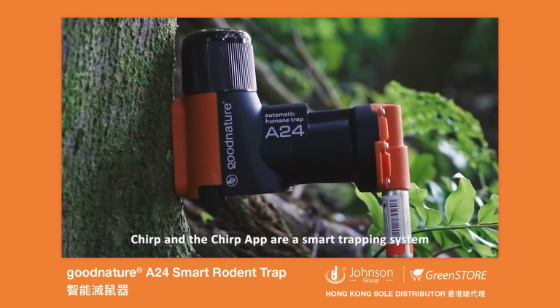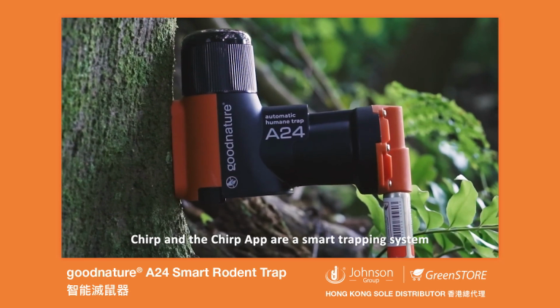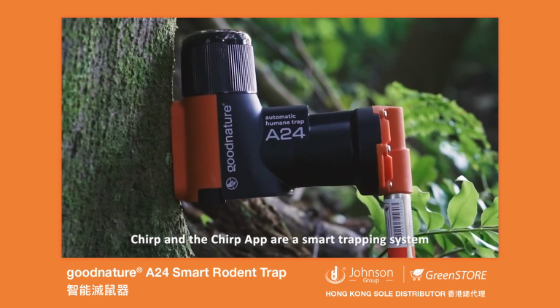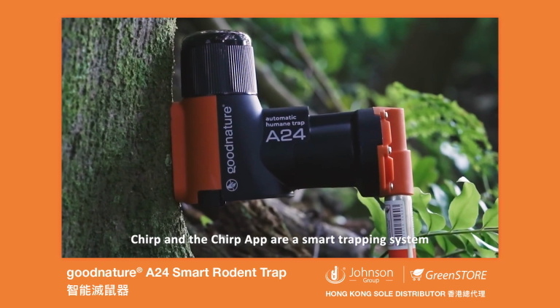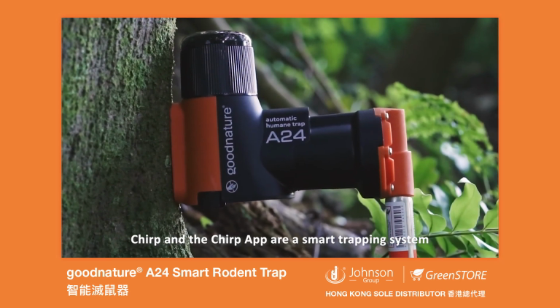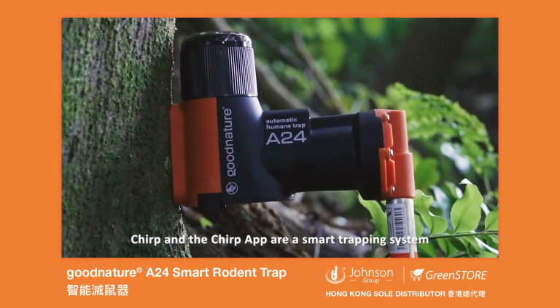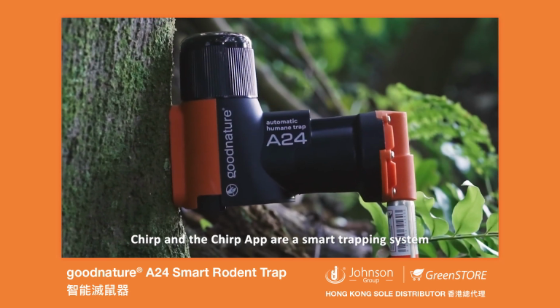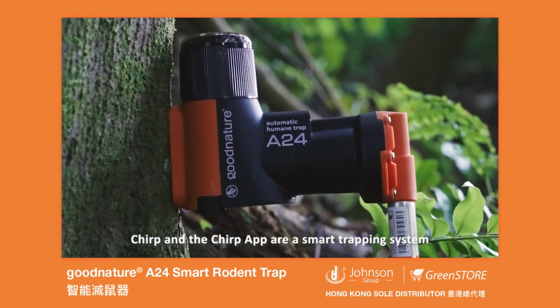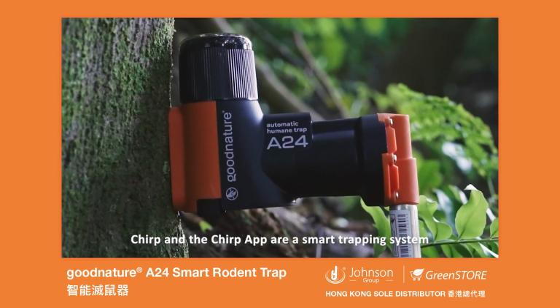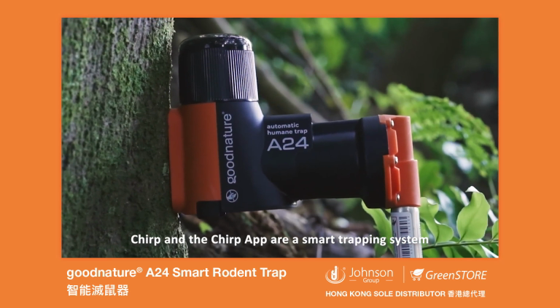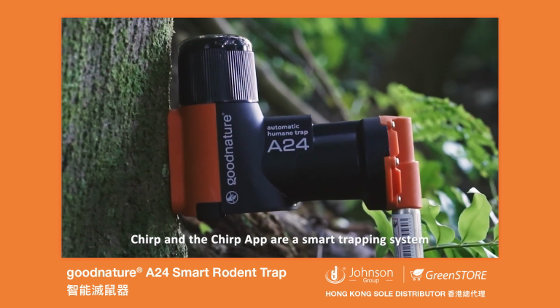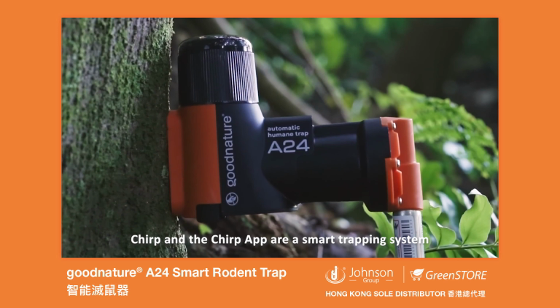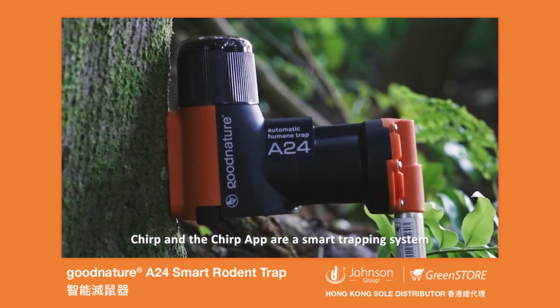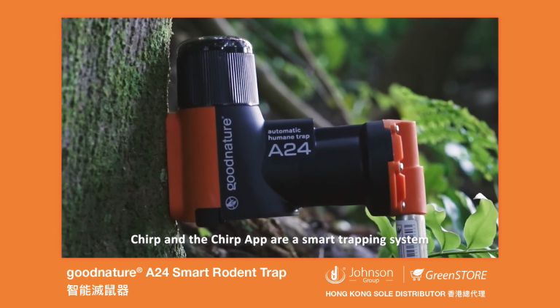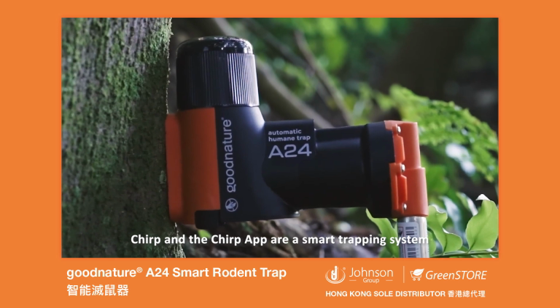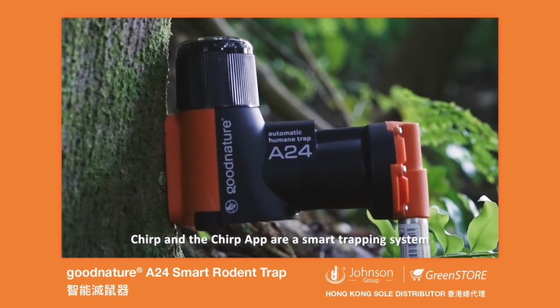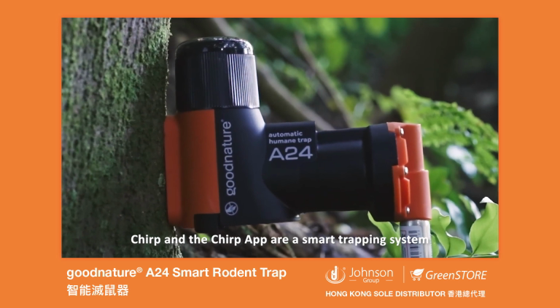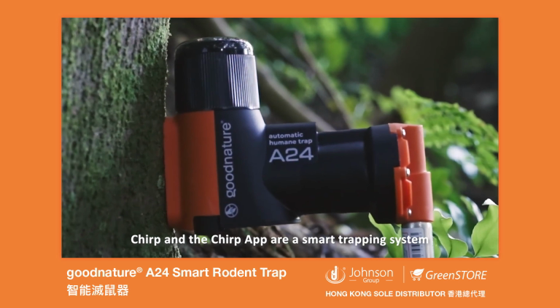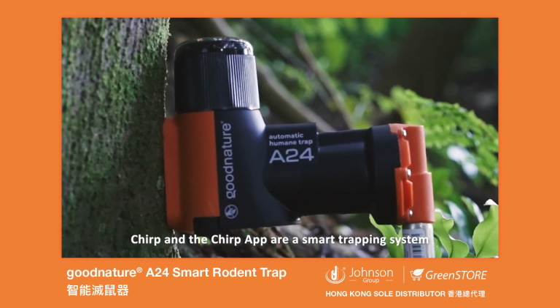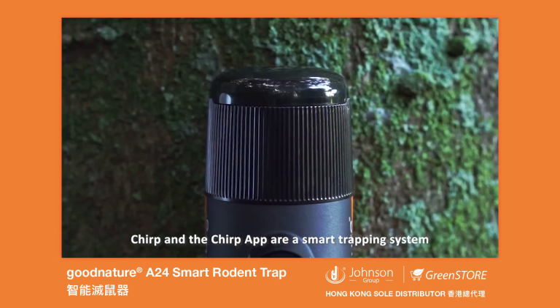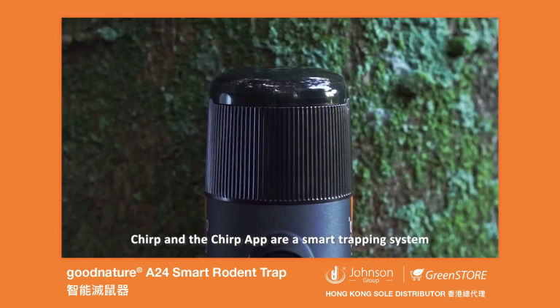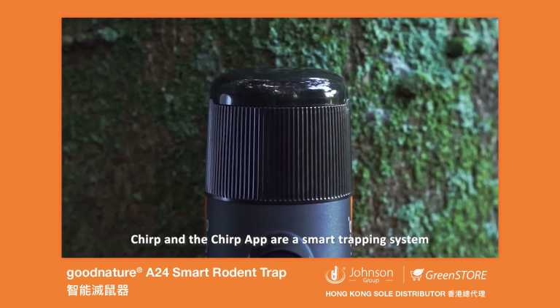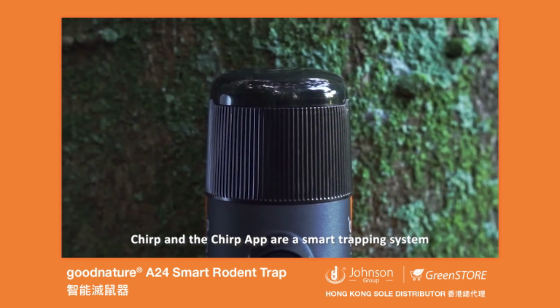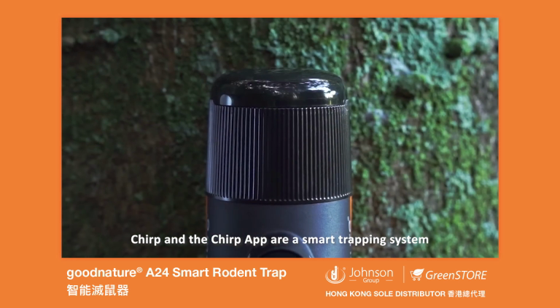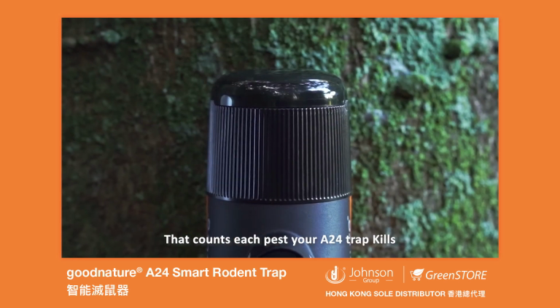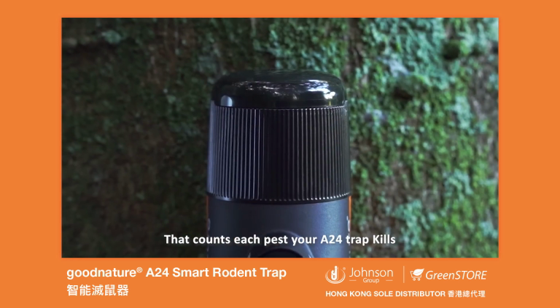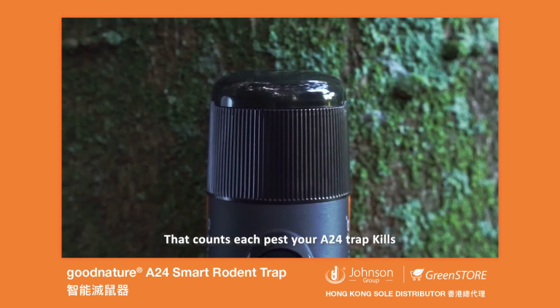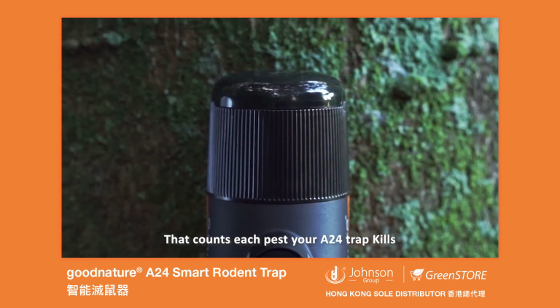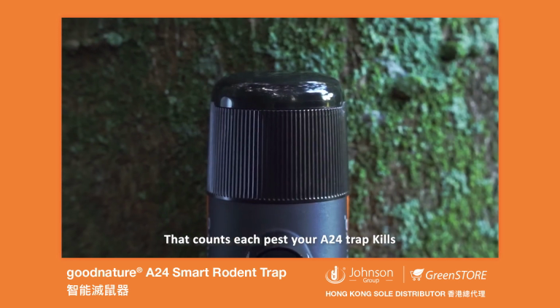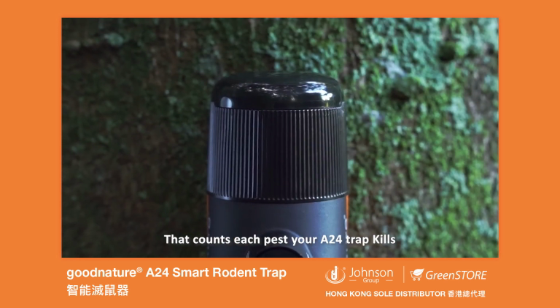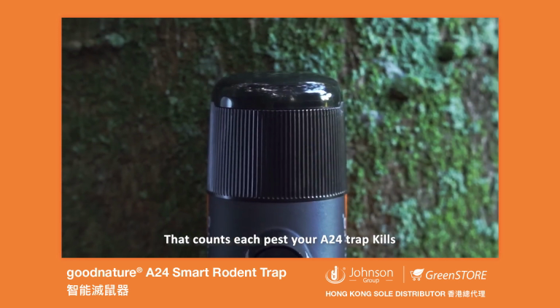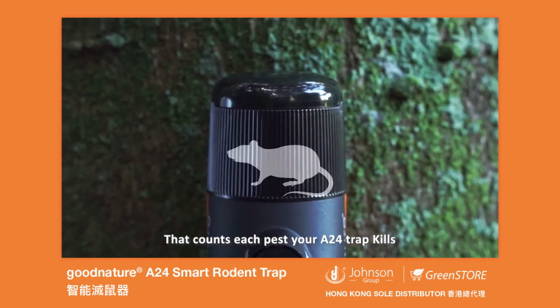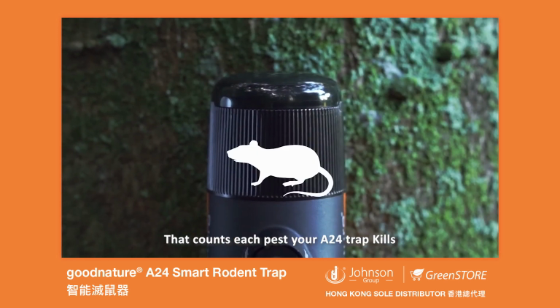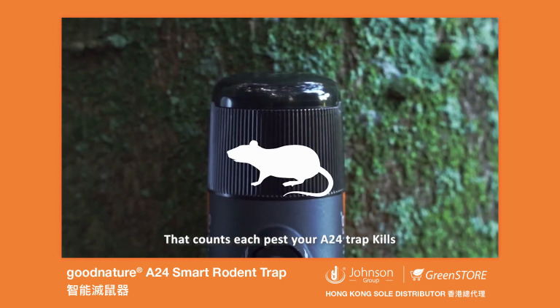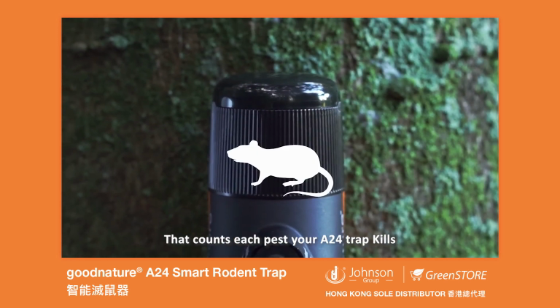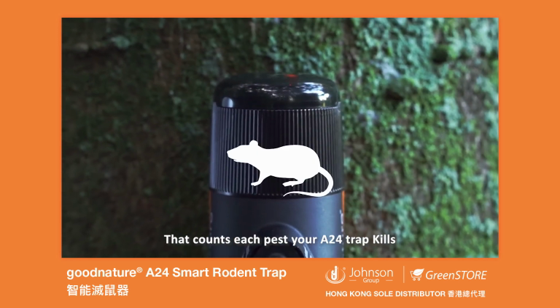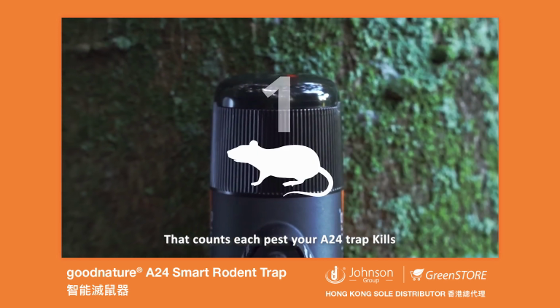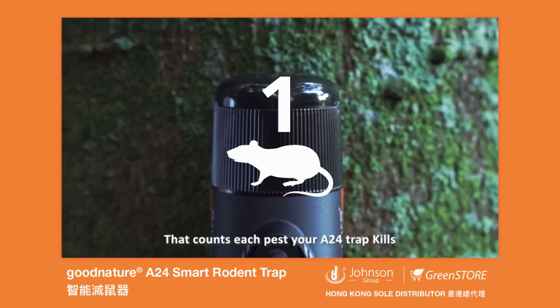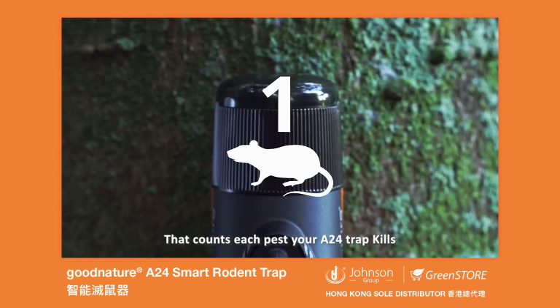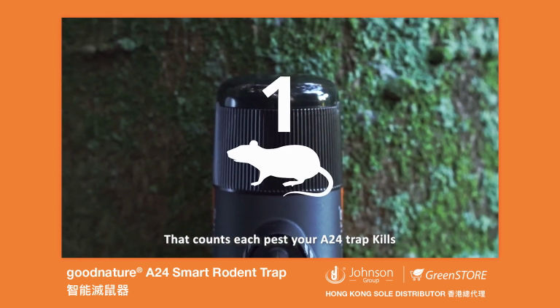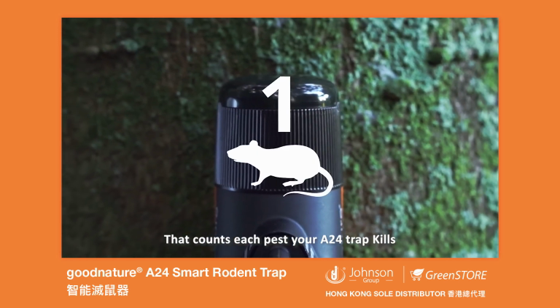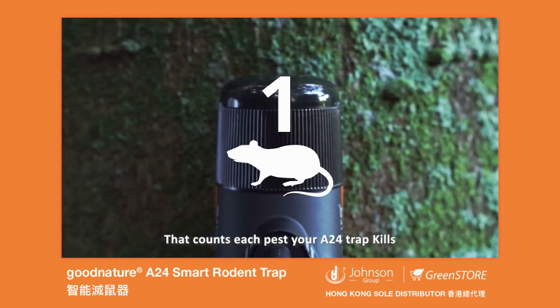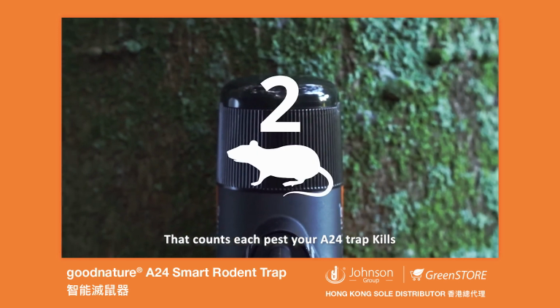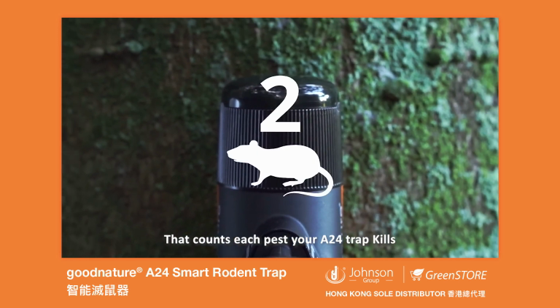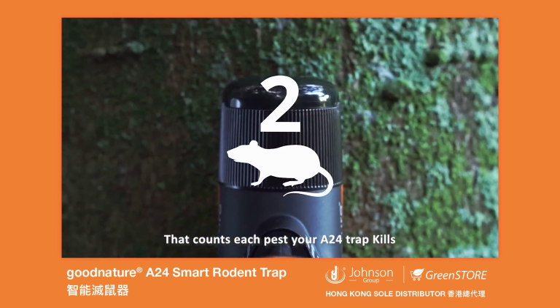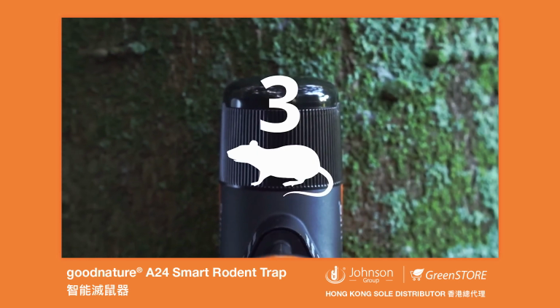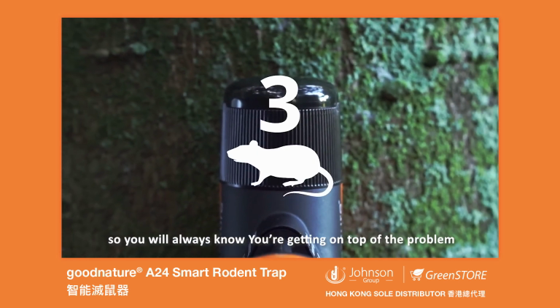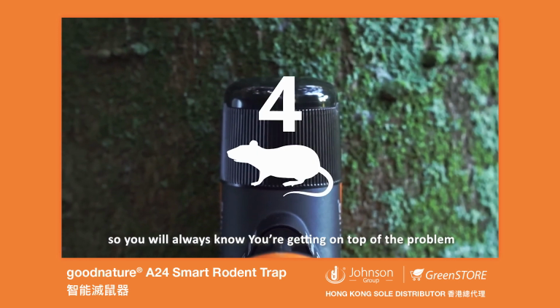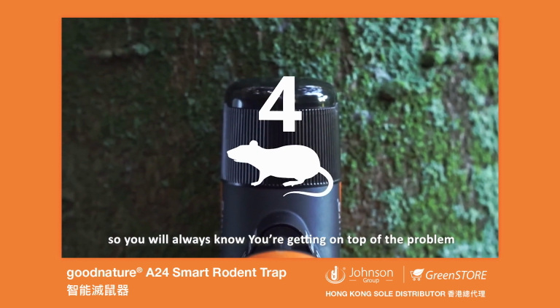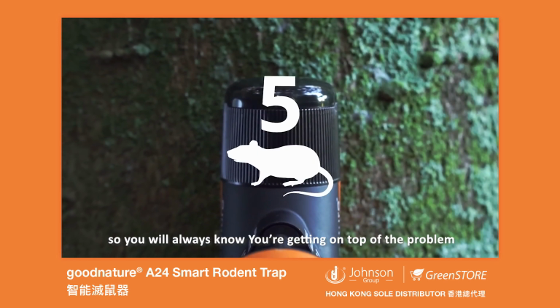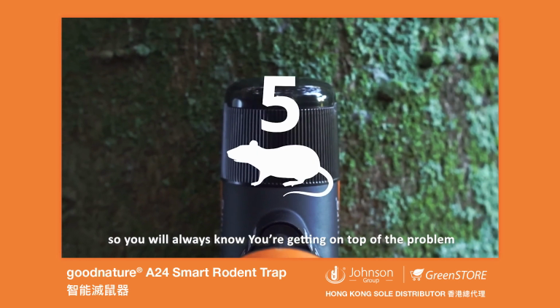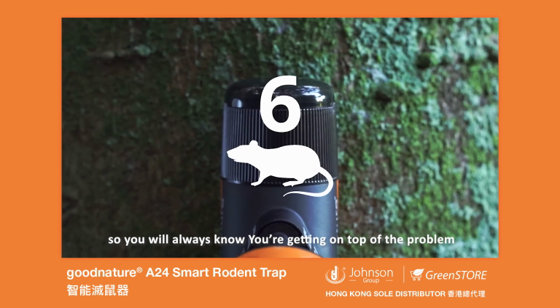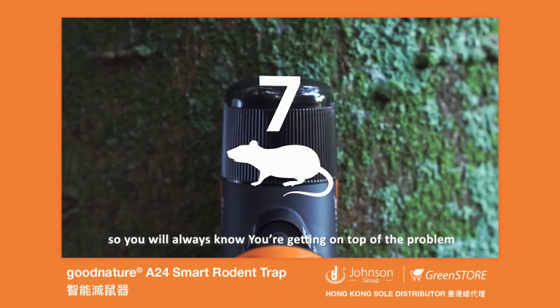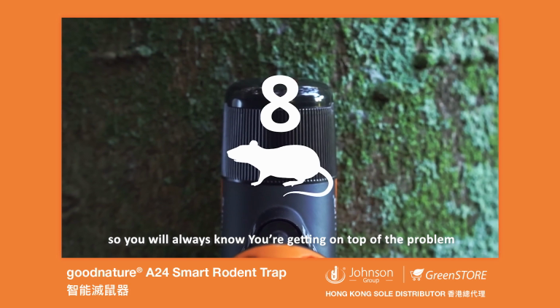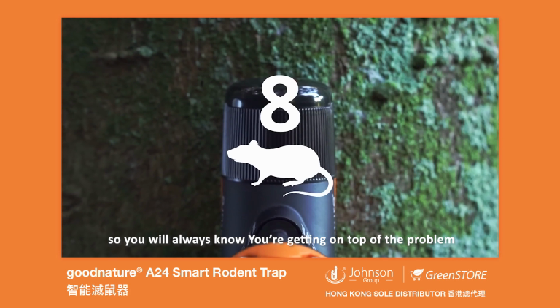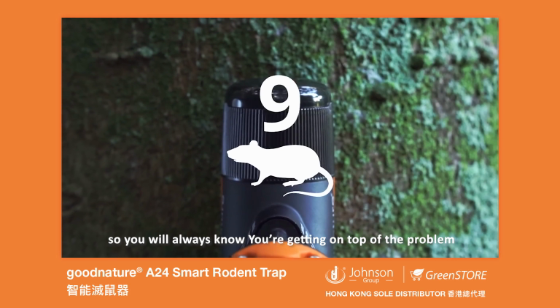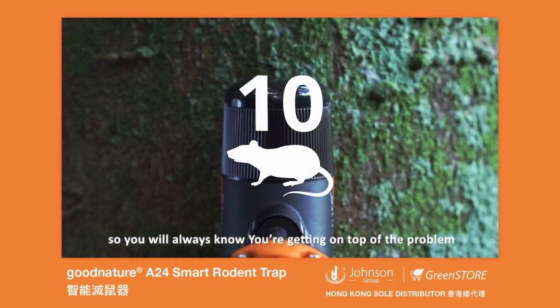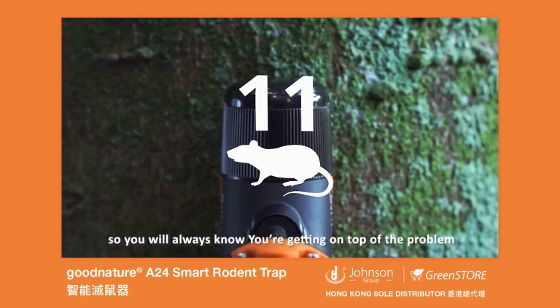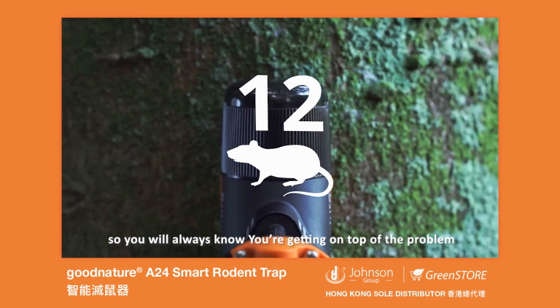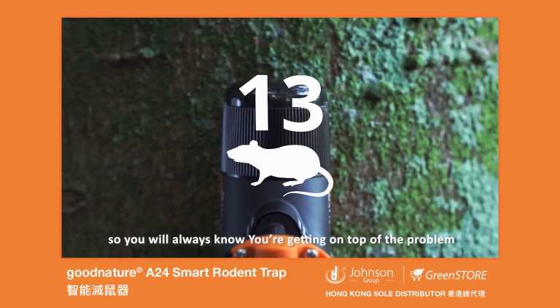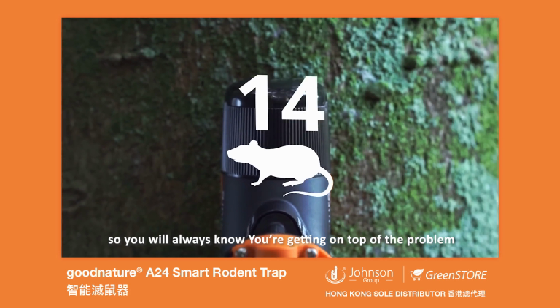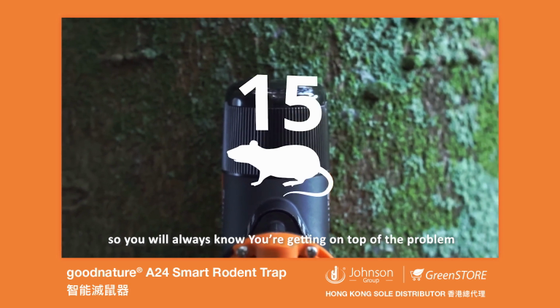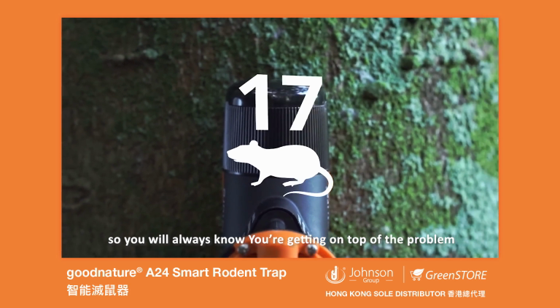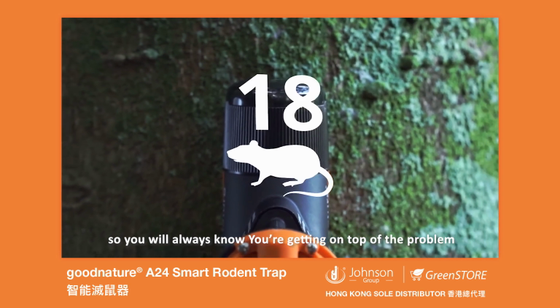Chirp and the Chirp app are a smart trapping system that counts each pest your A24 trap kills, so you'll always know you're getting on top of the problem.